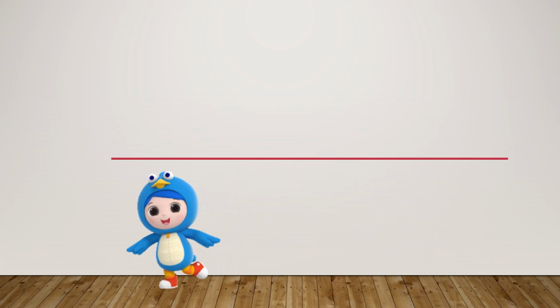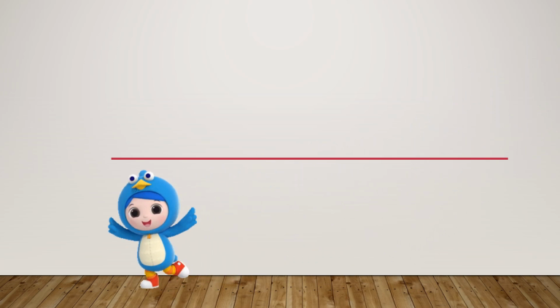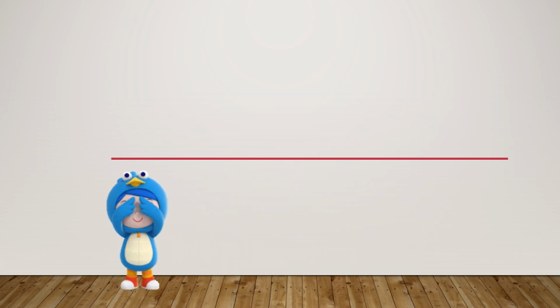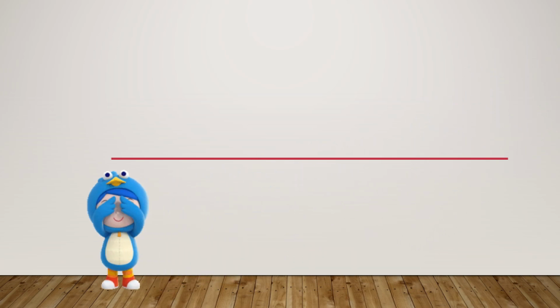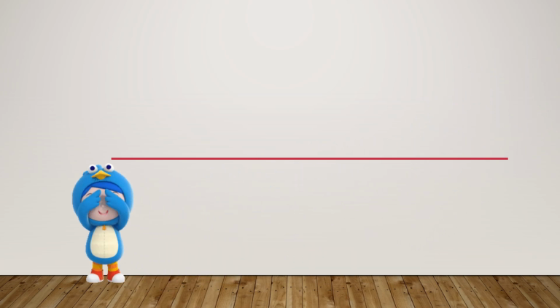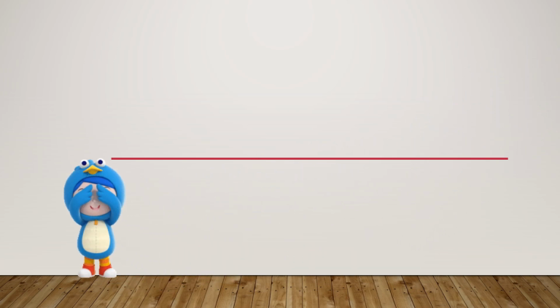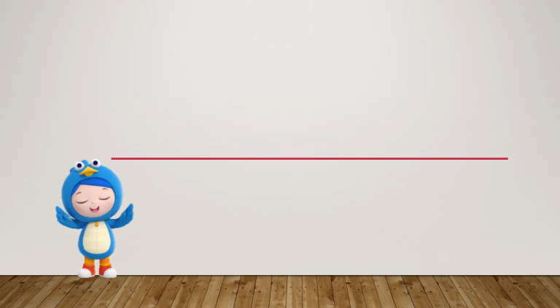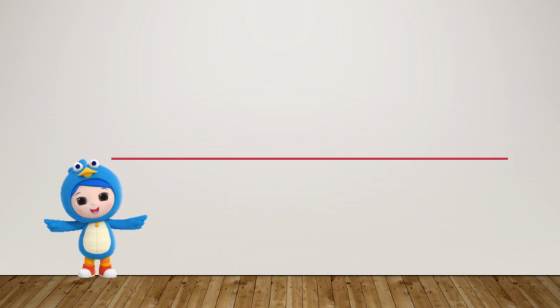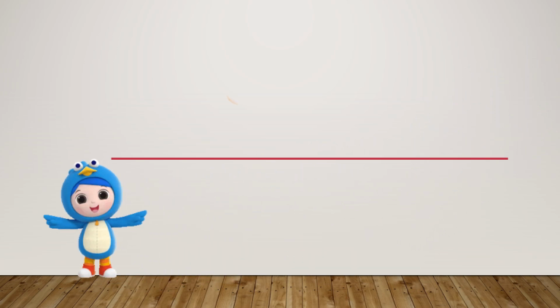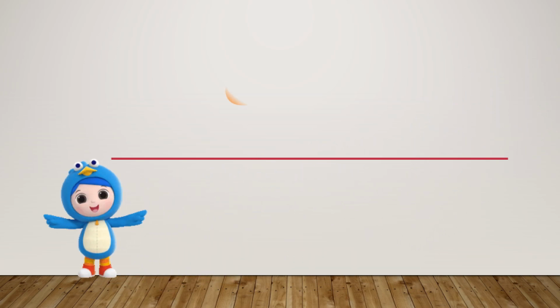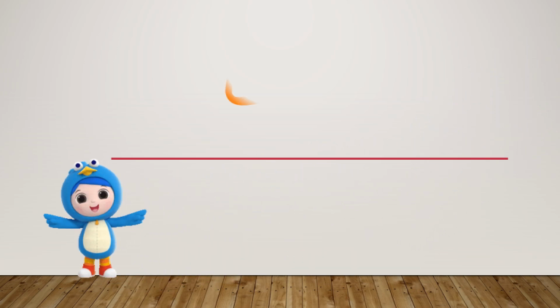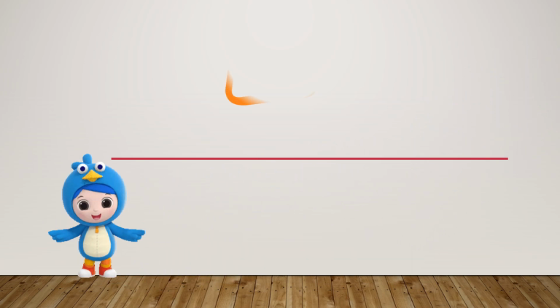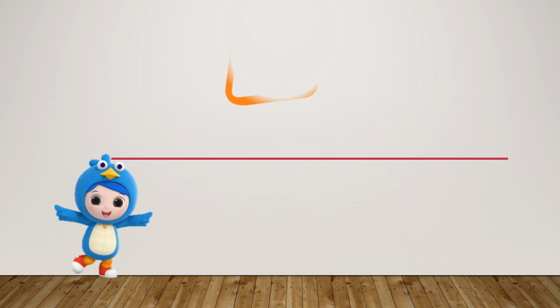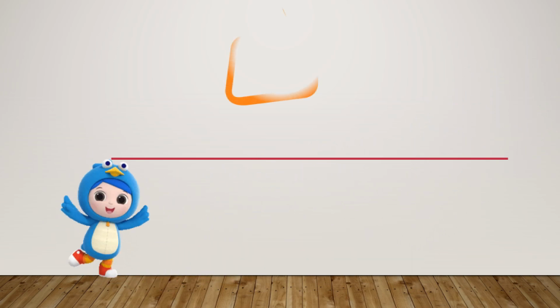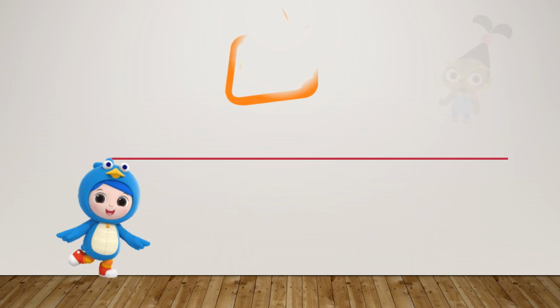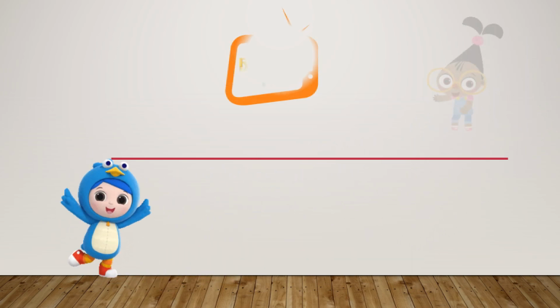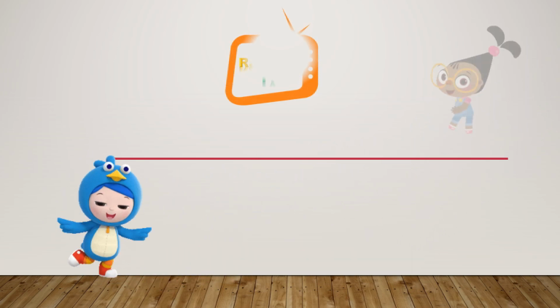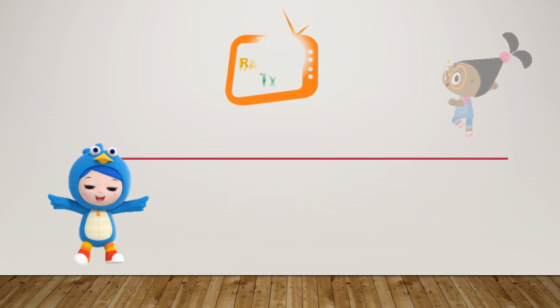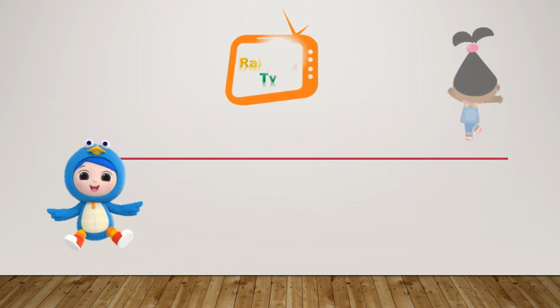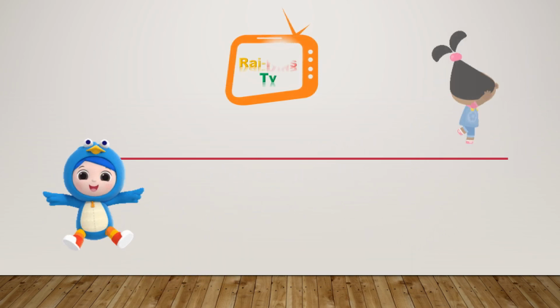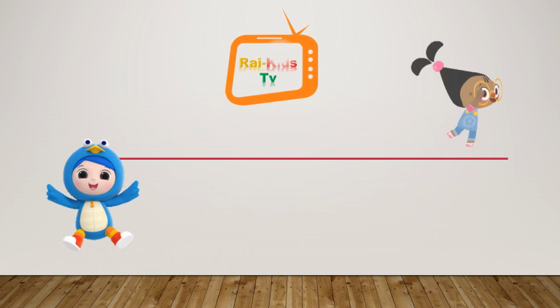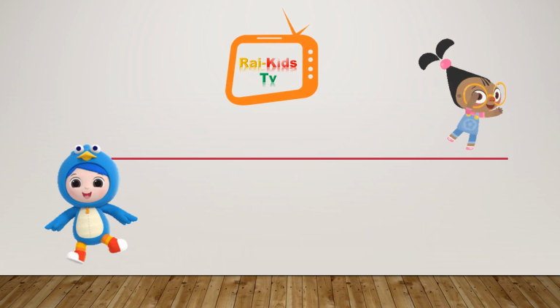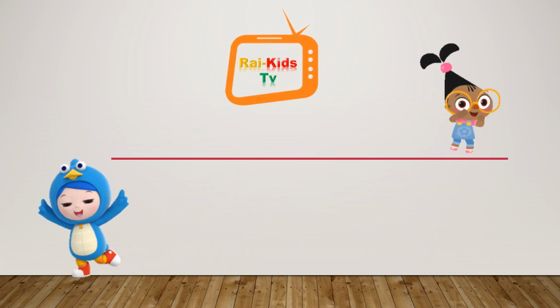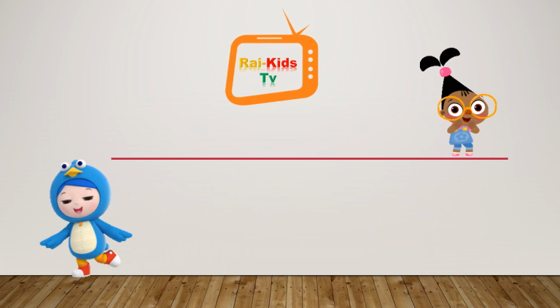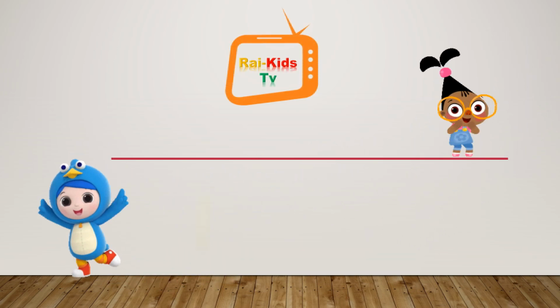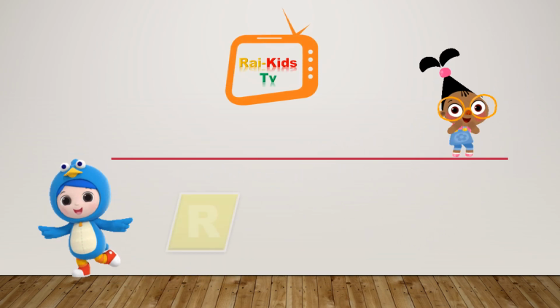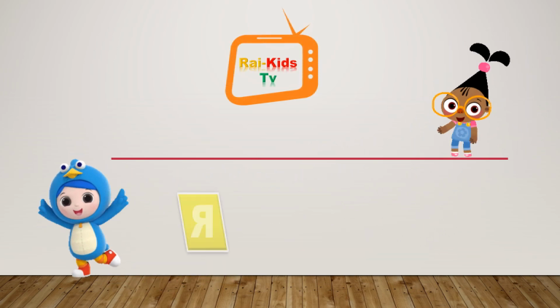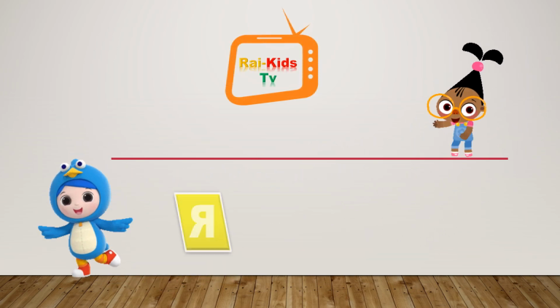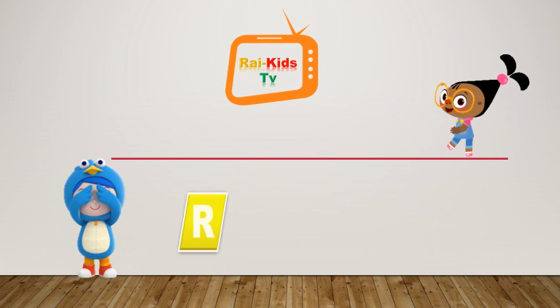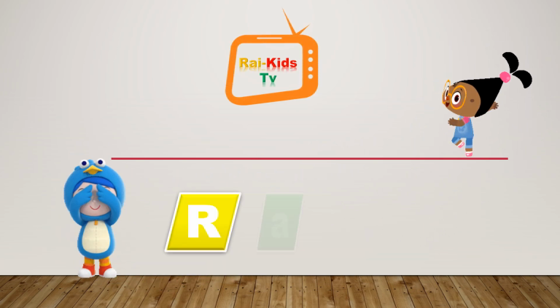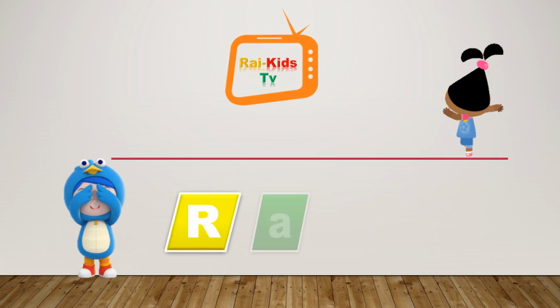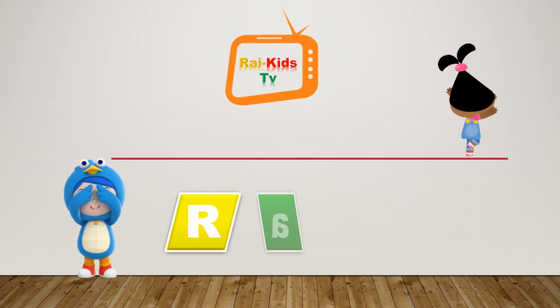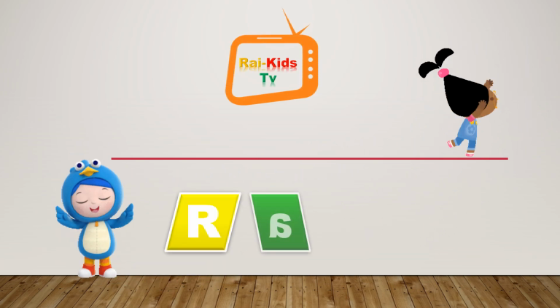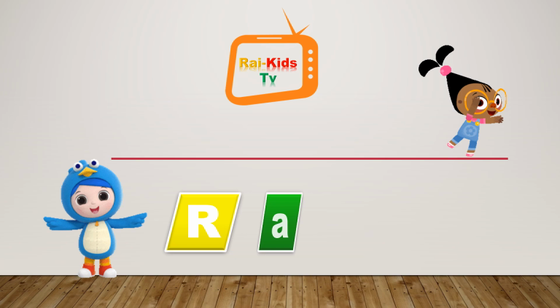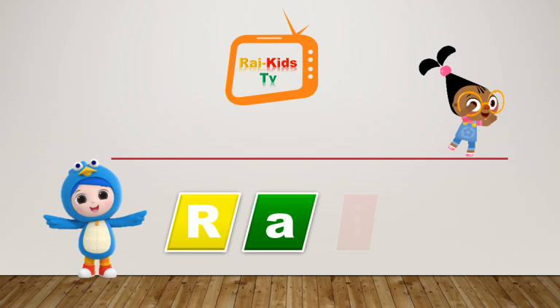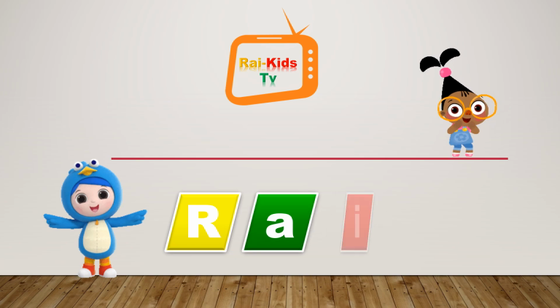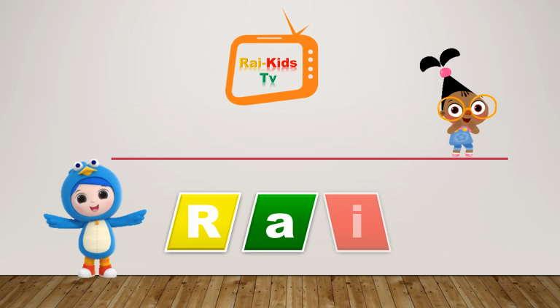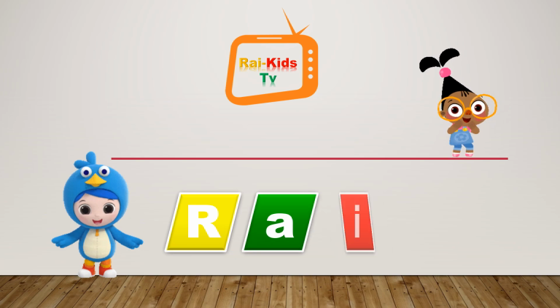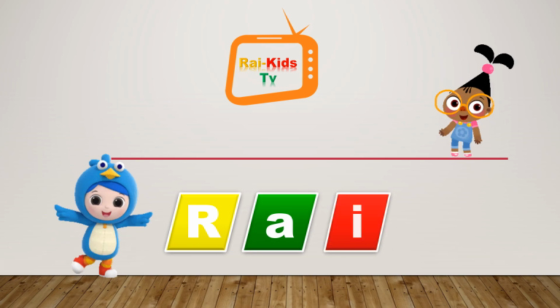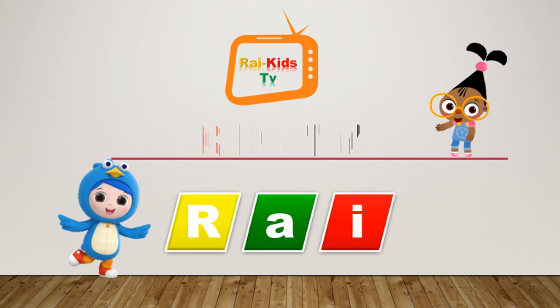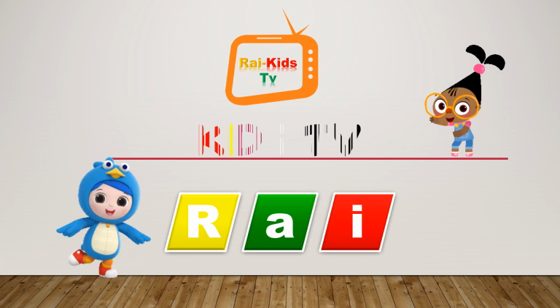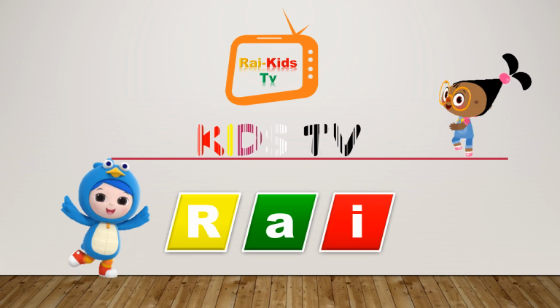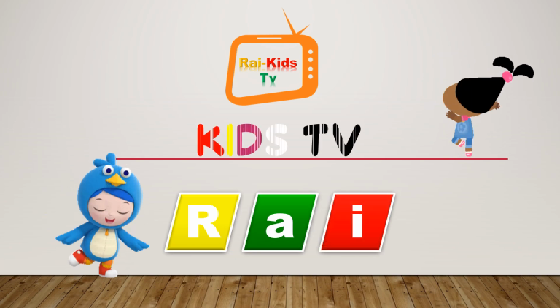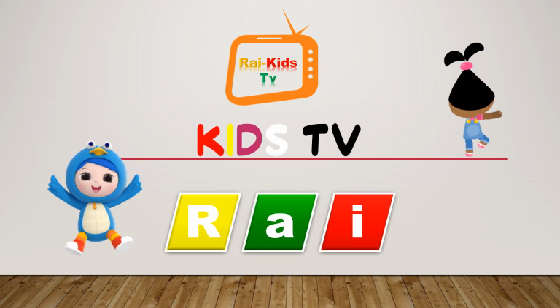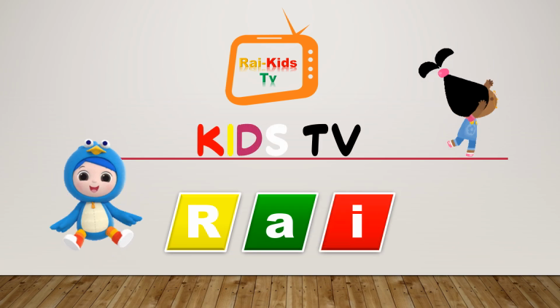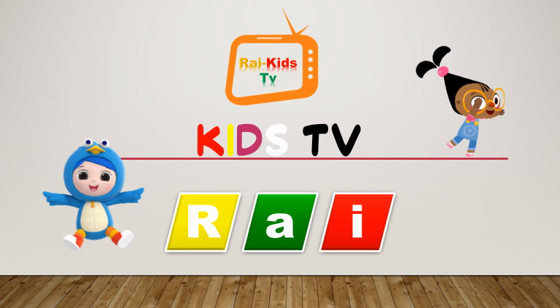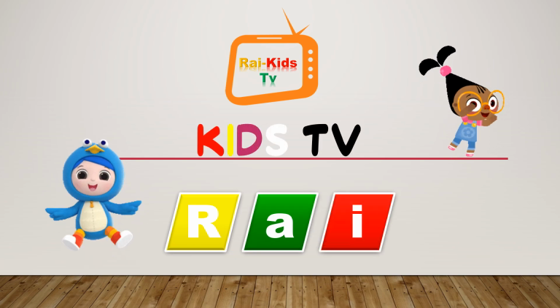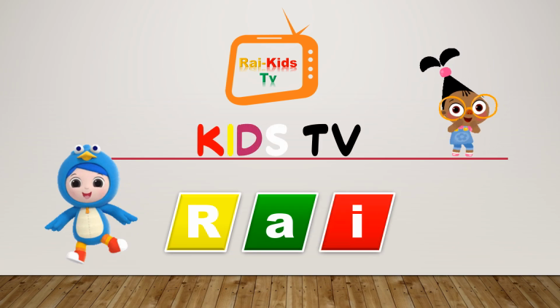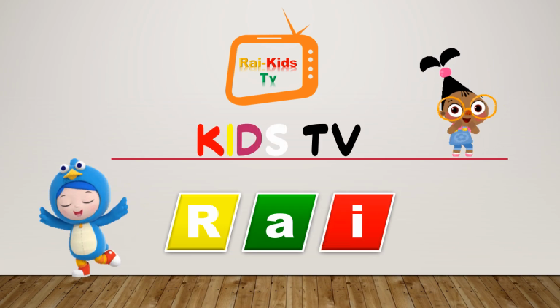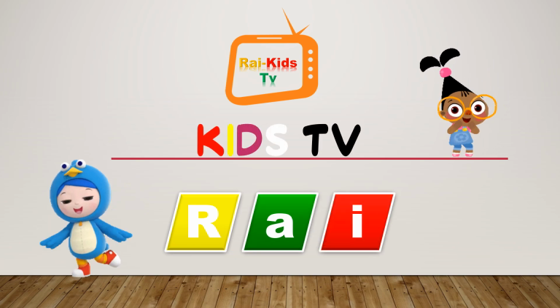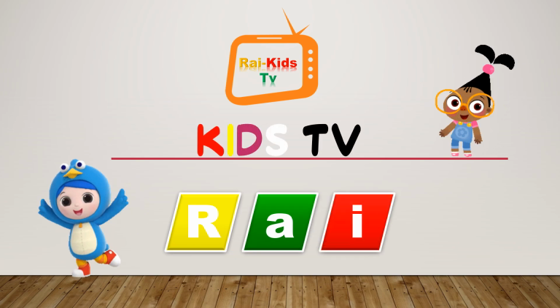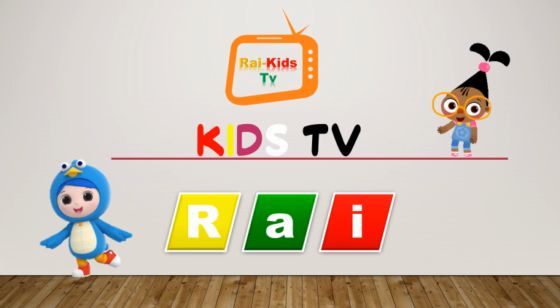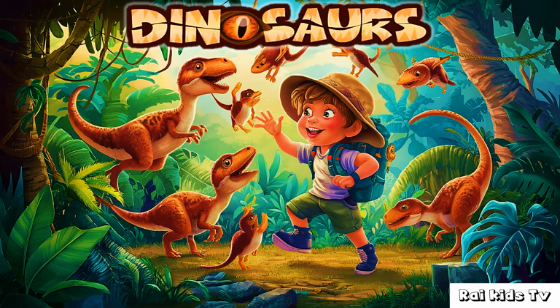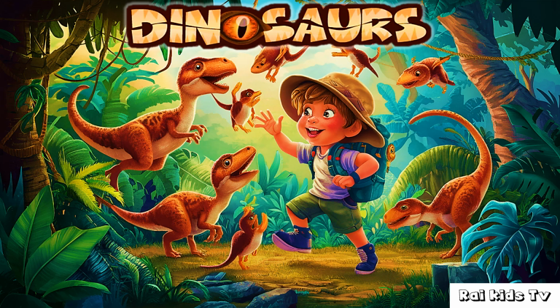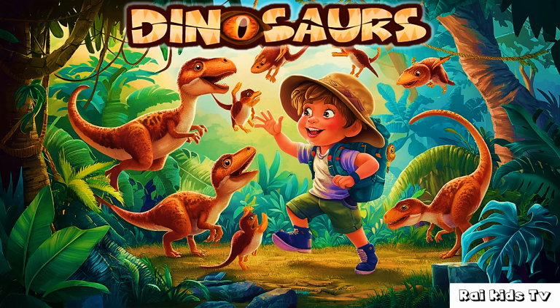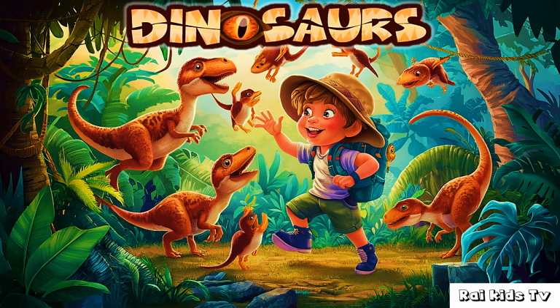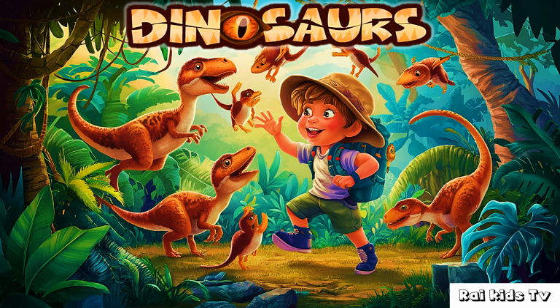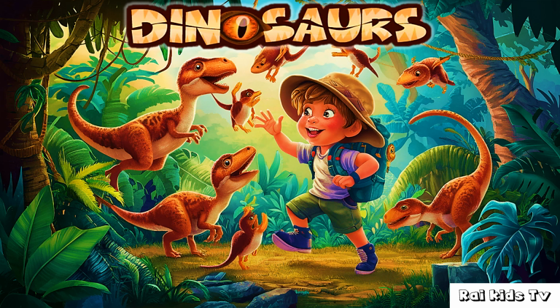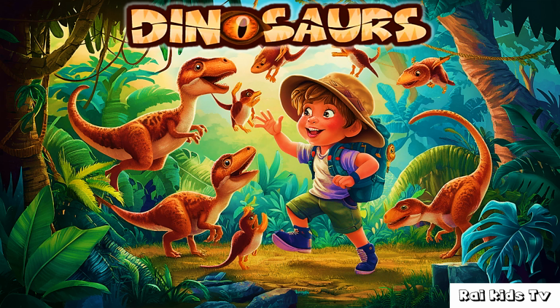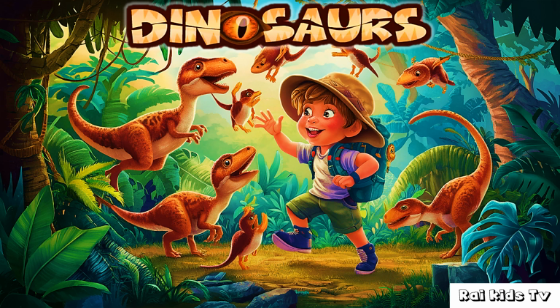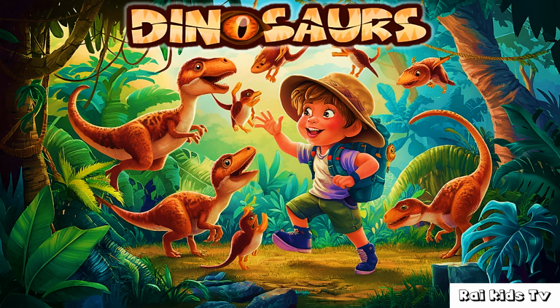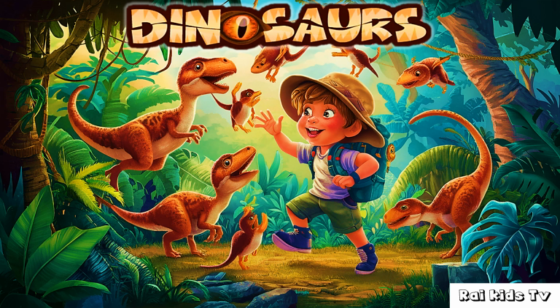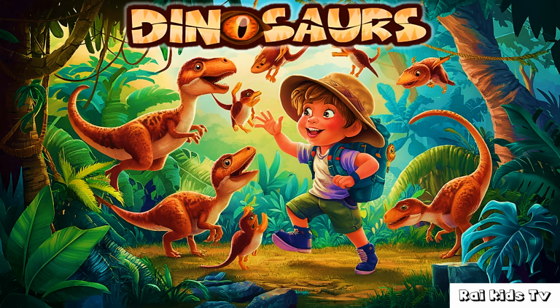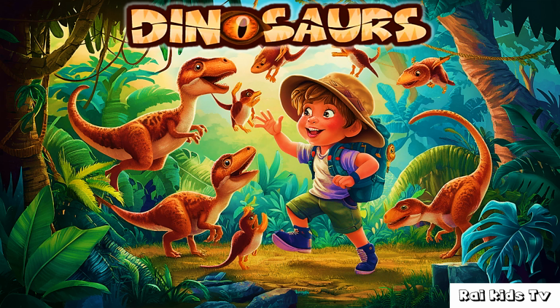Hi kids! Welcome to Rye Kids TV. Dinosaurs.